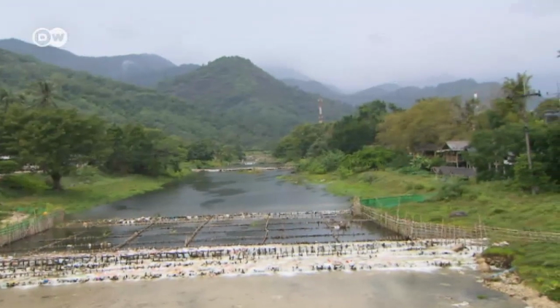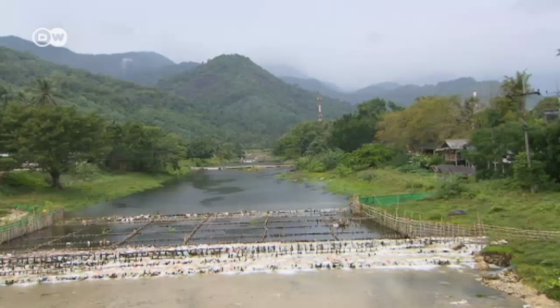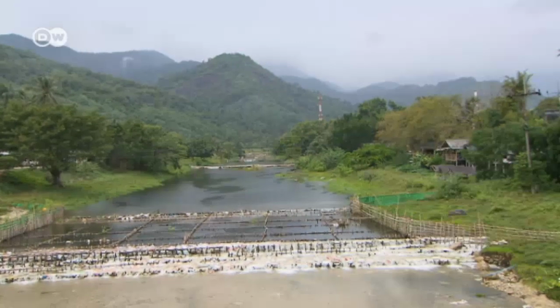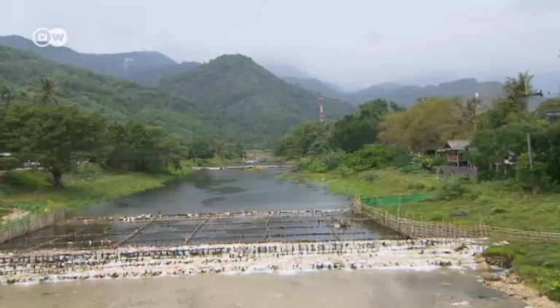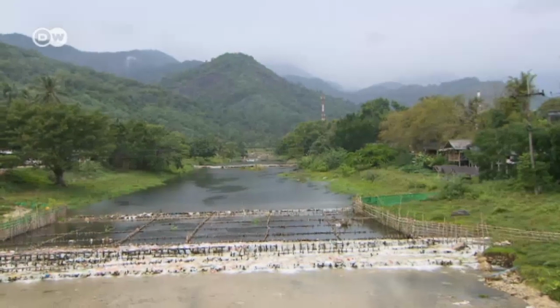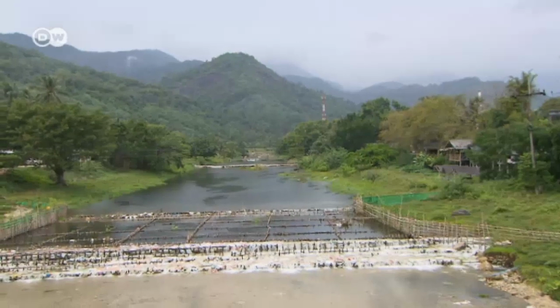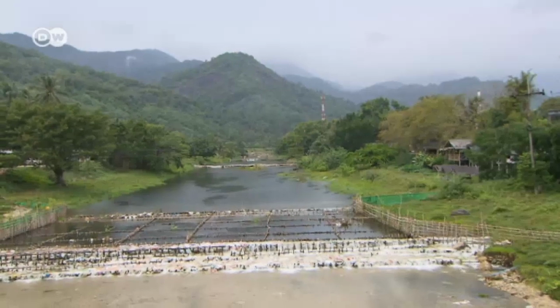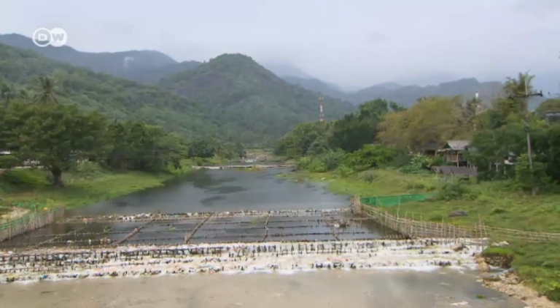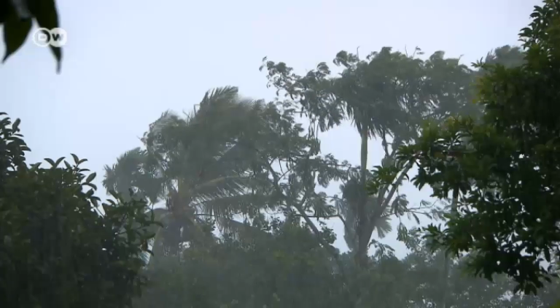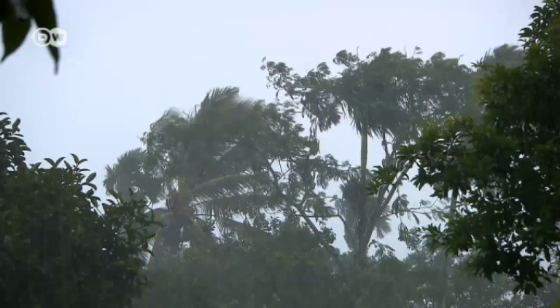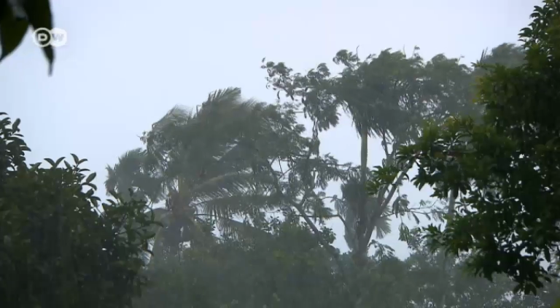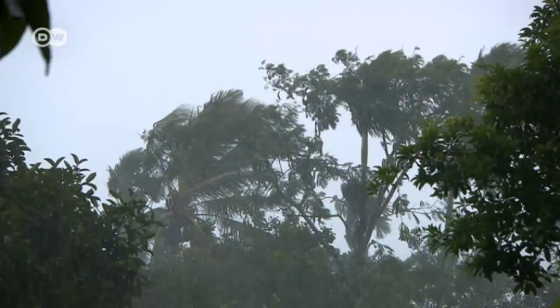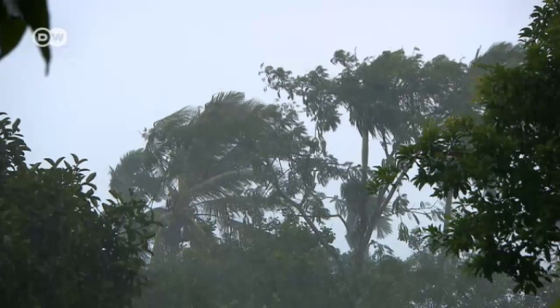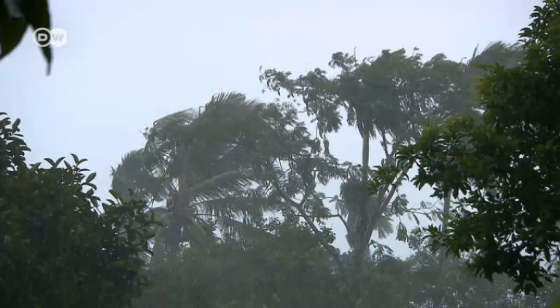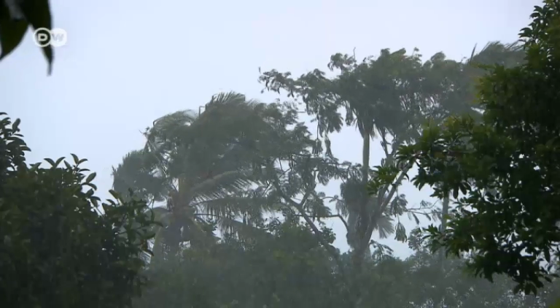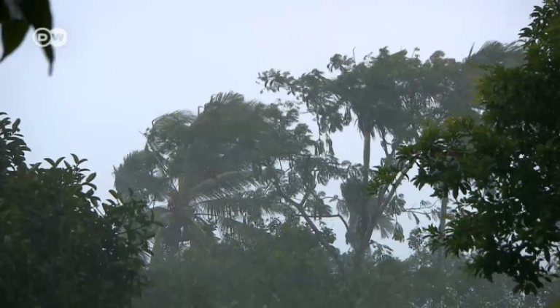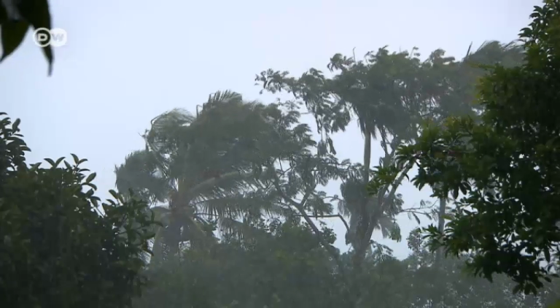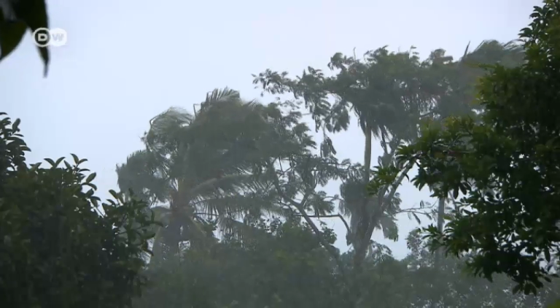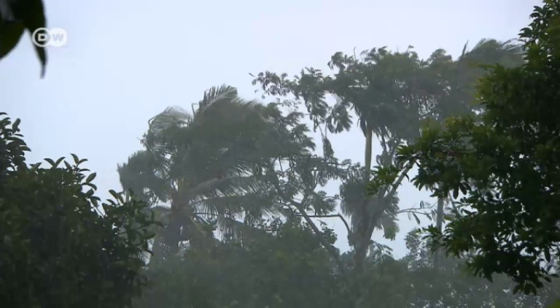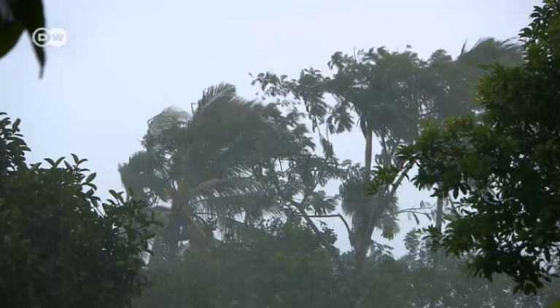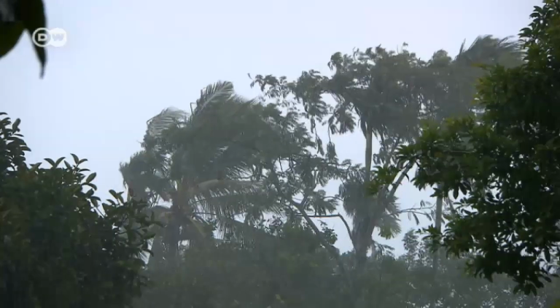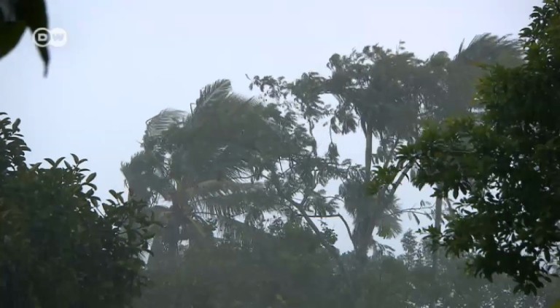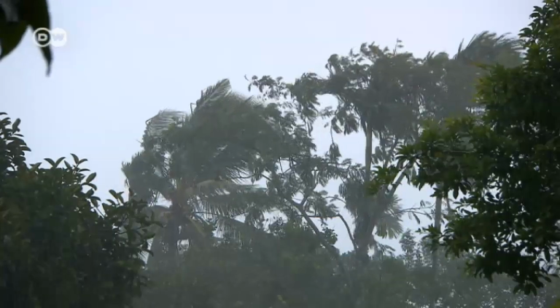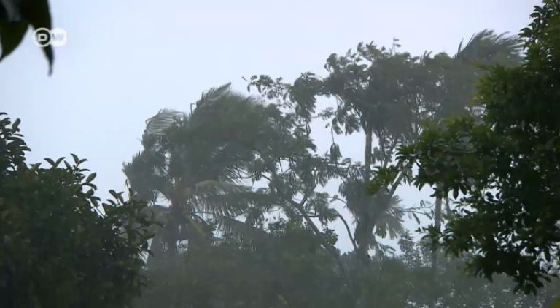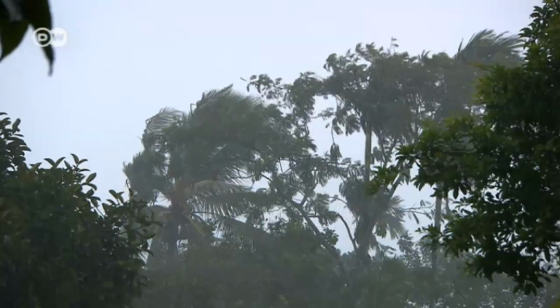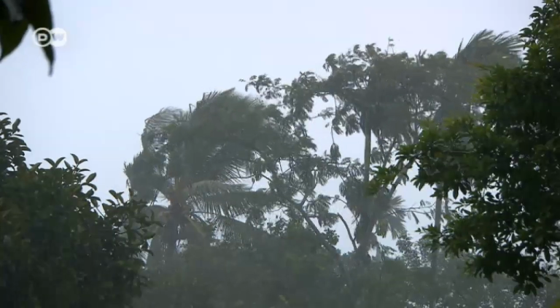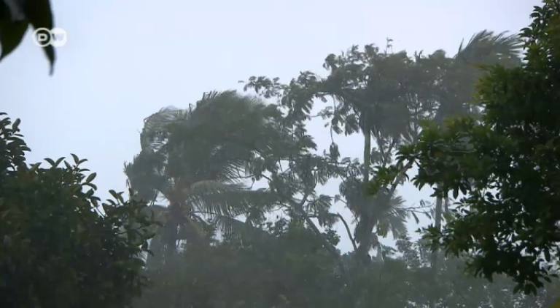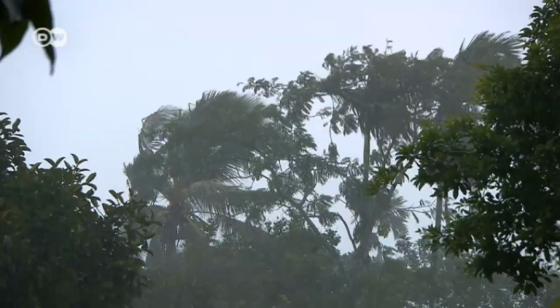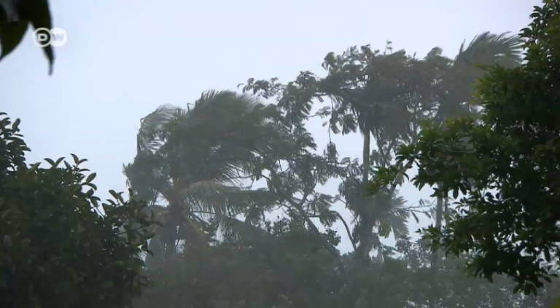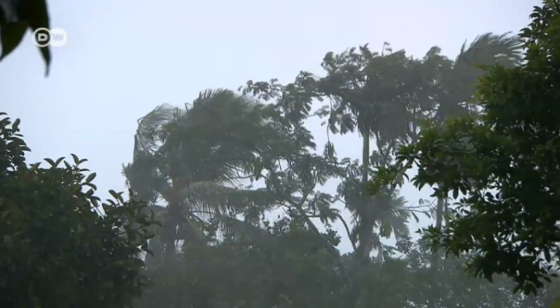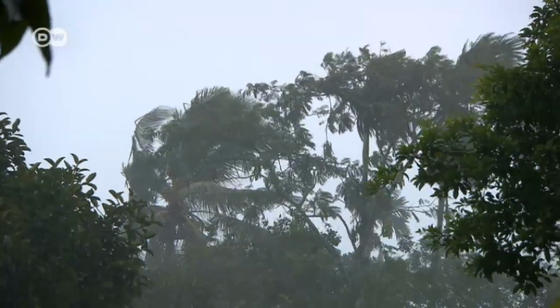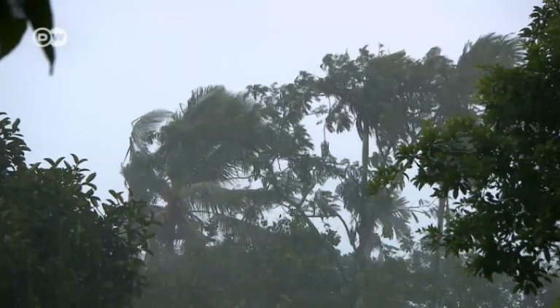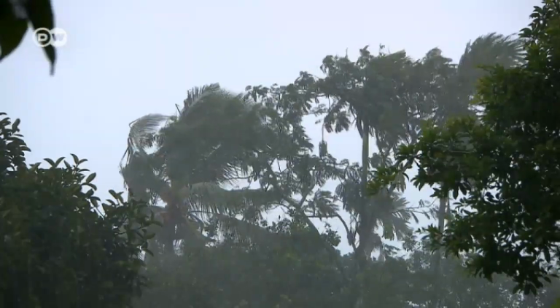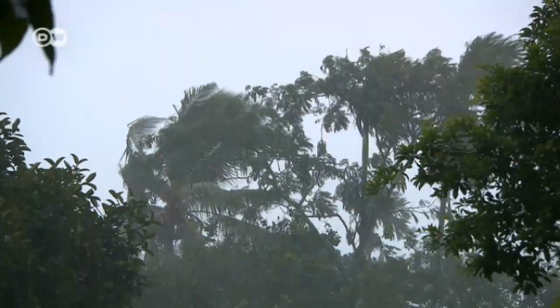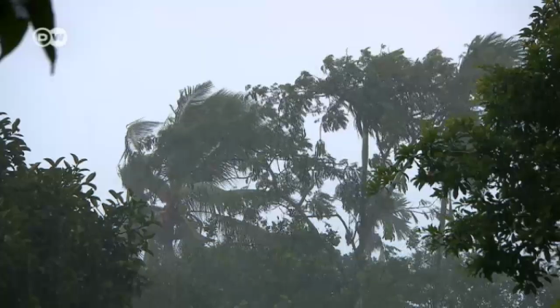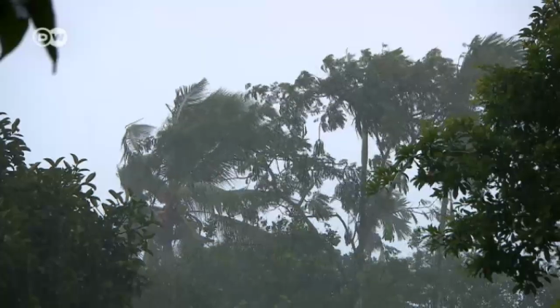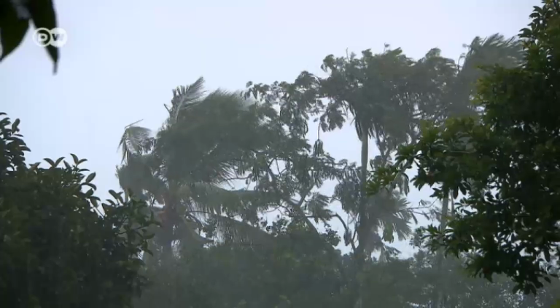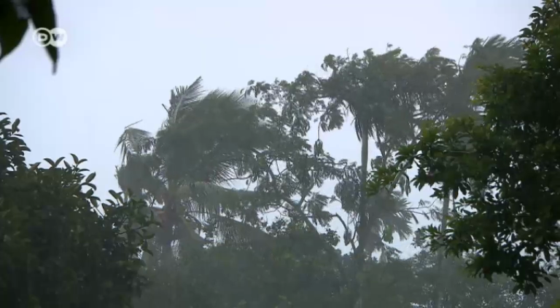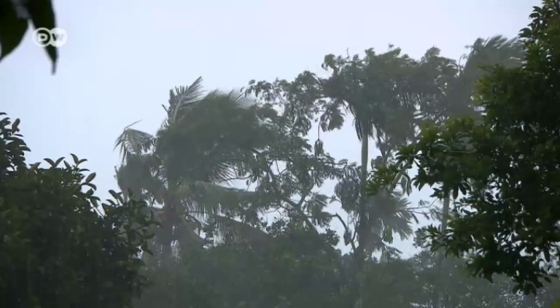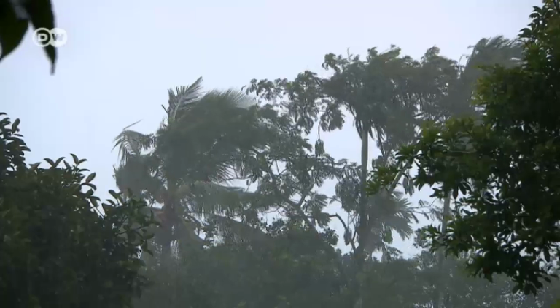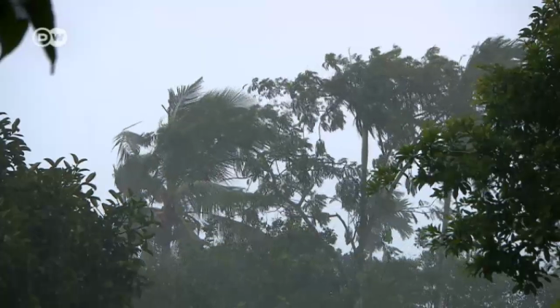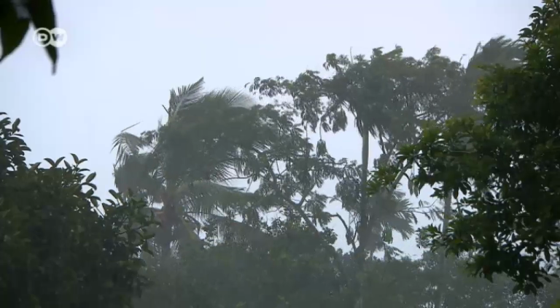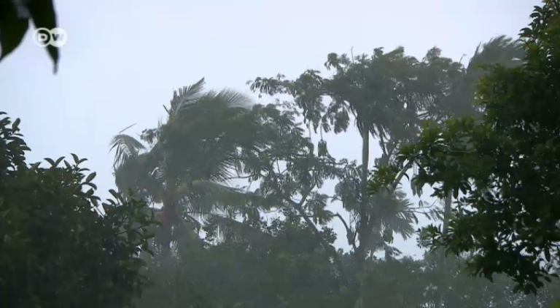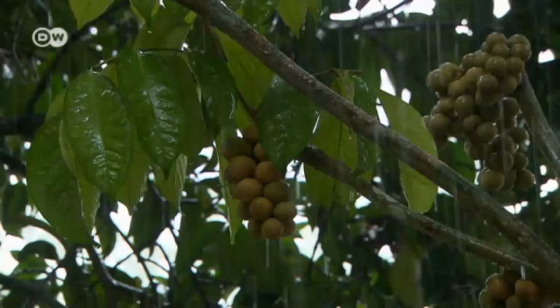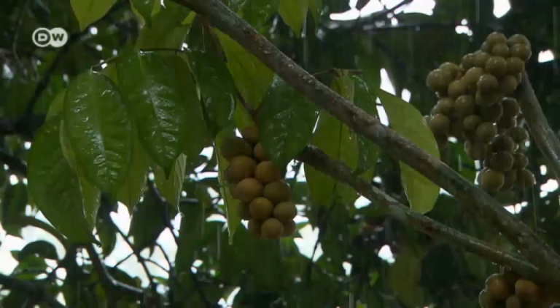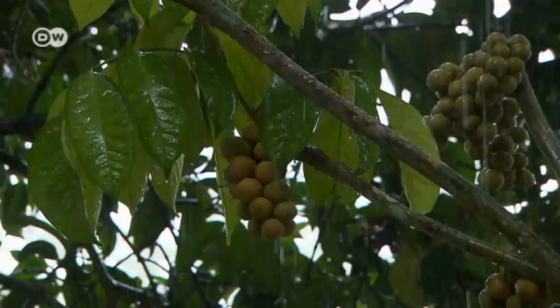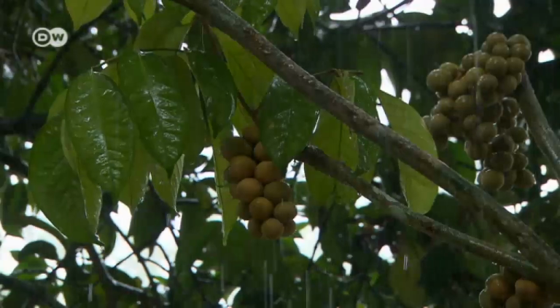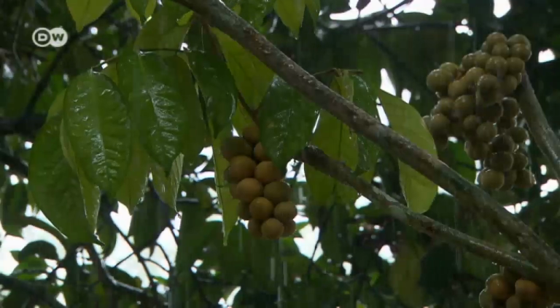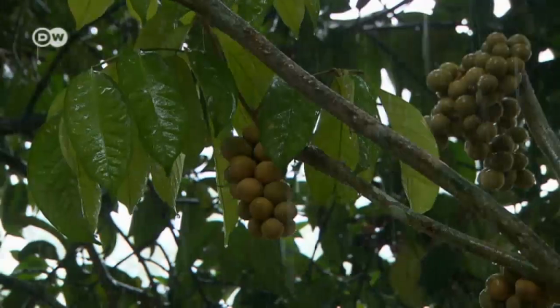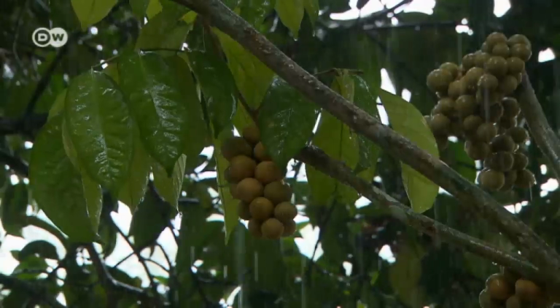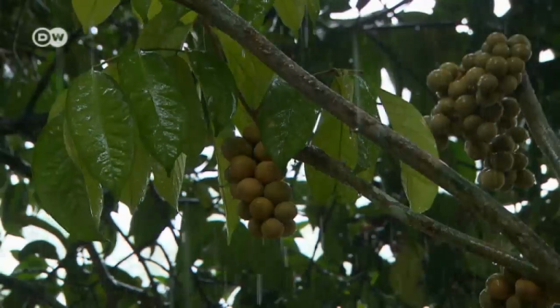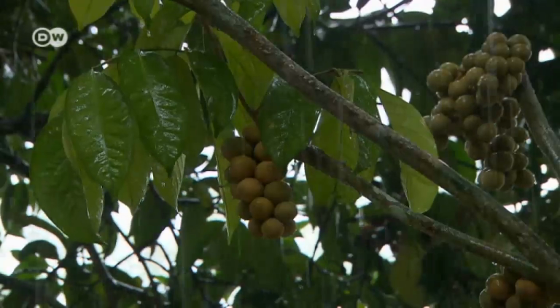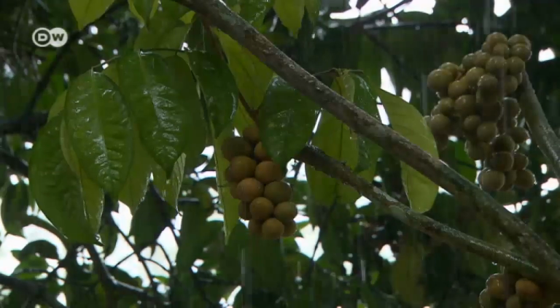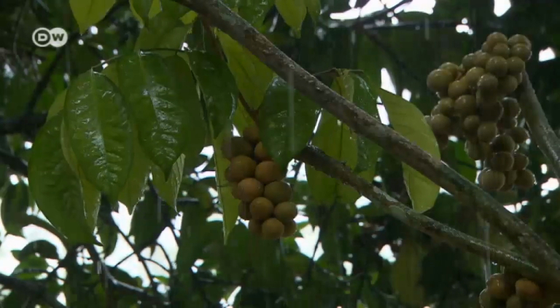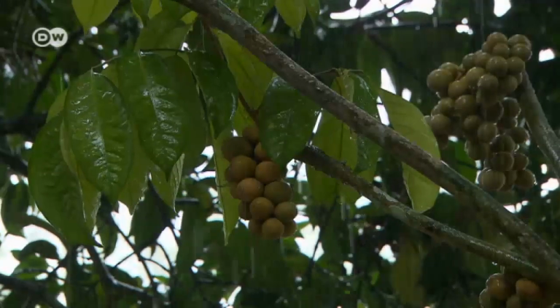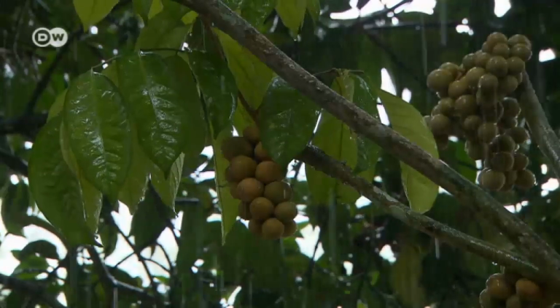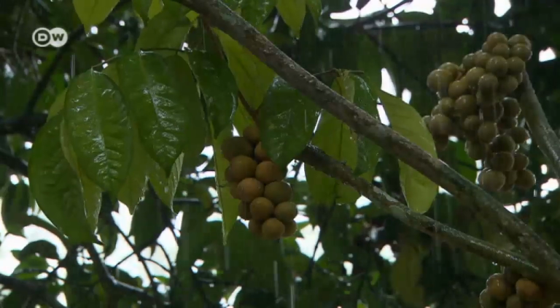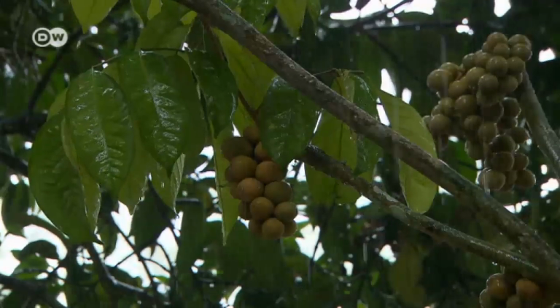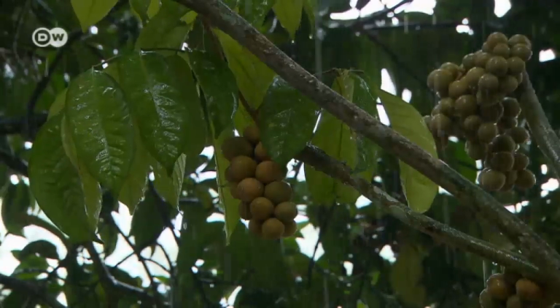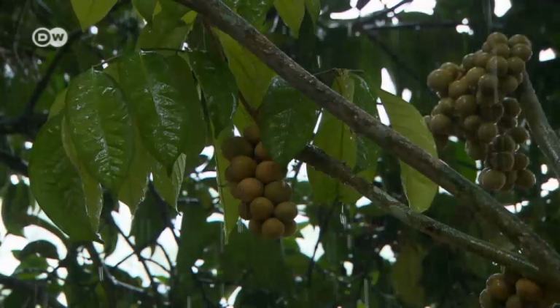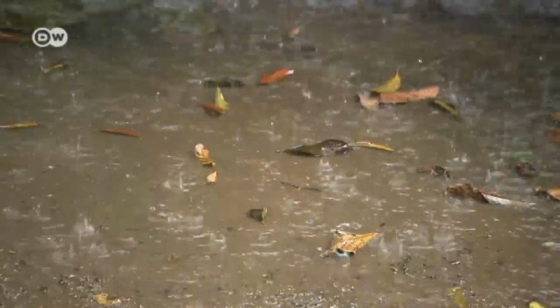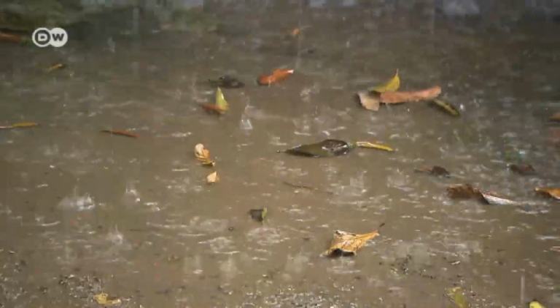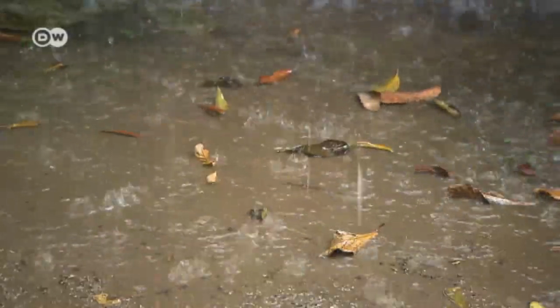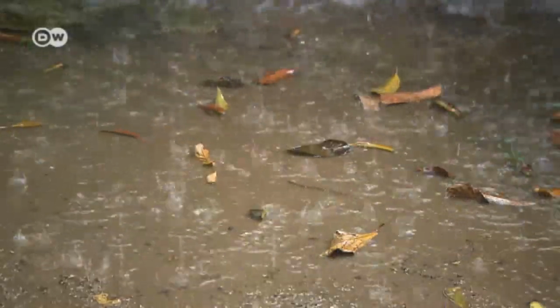Now the sky is heavy with rain, and soon it begins pouring down. The first big monsoon of the year has come.